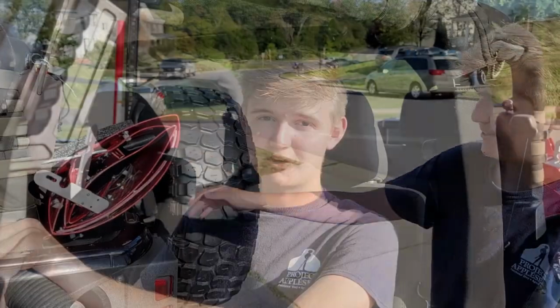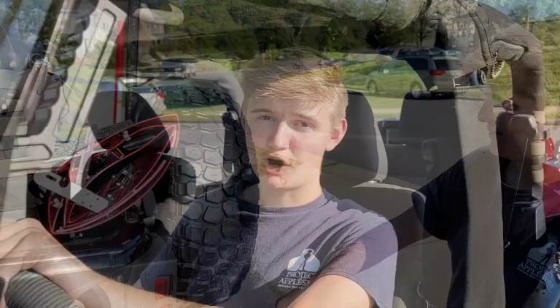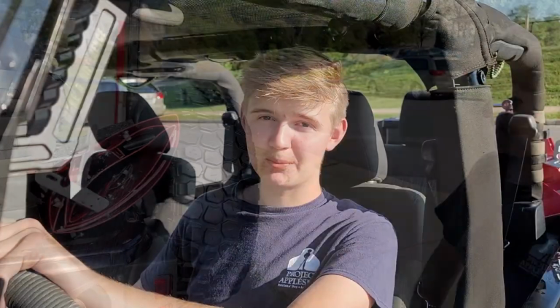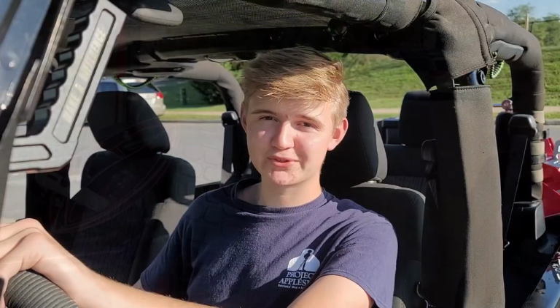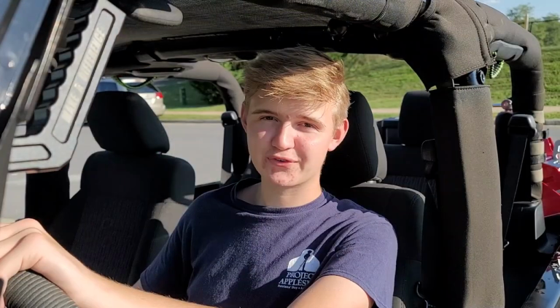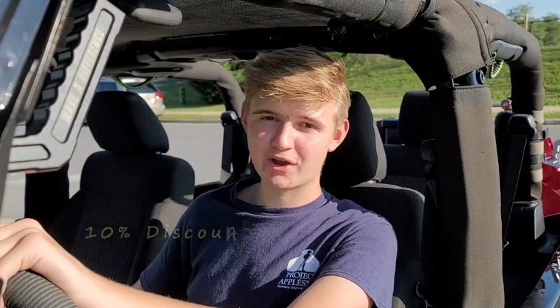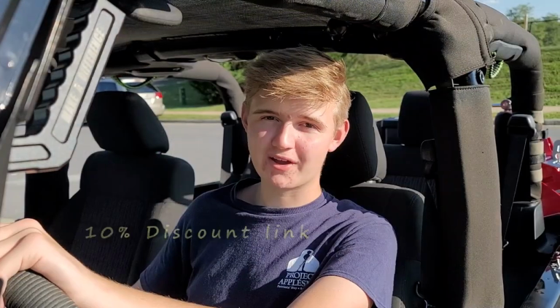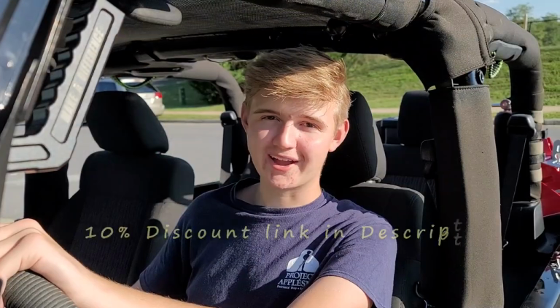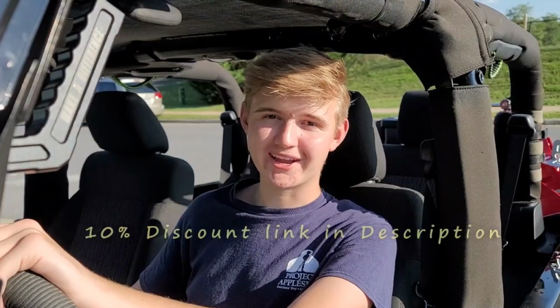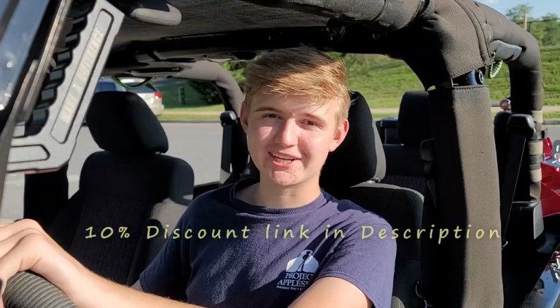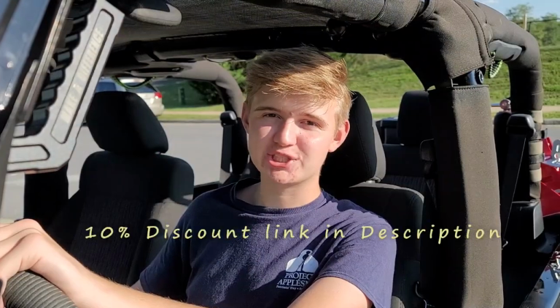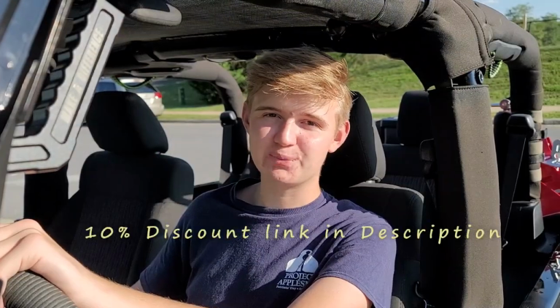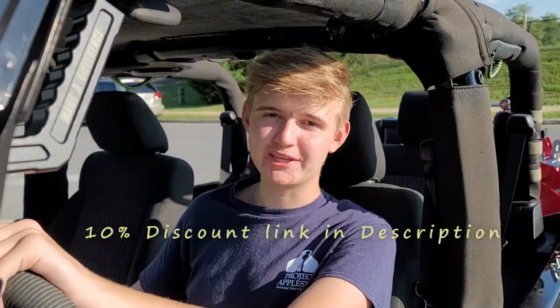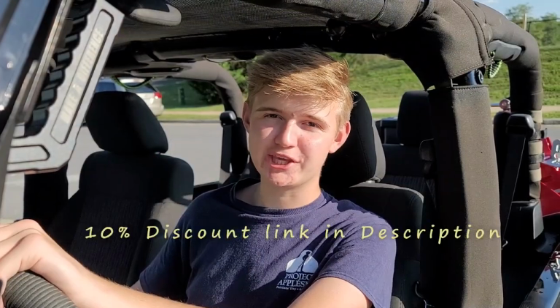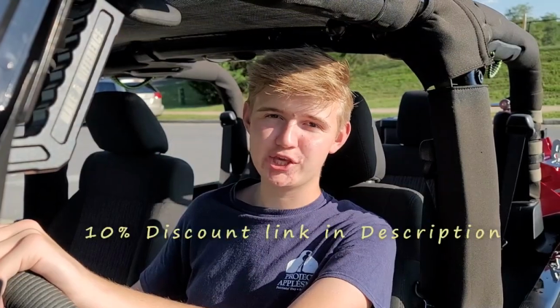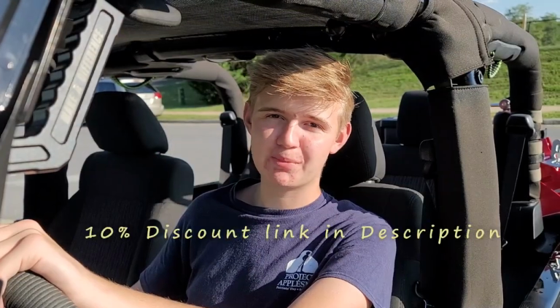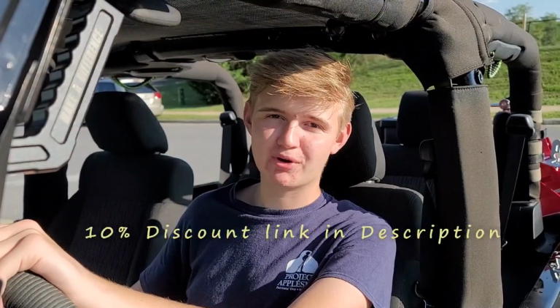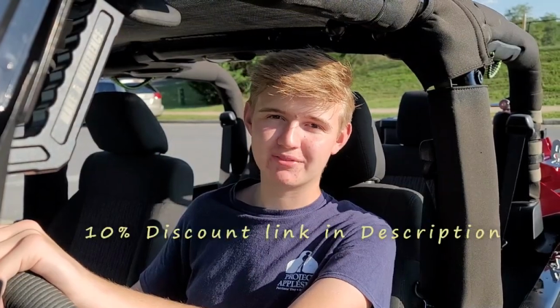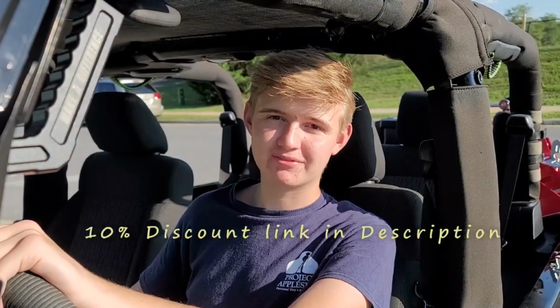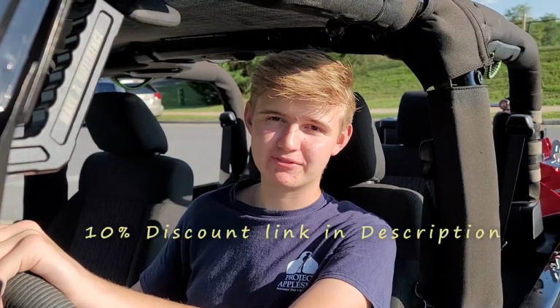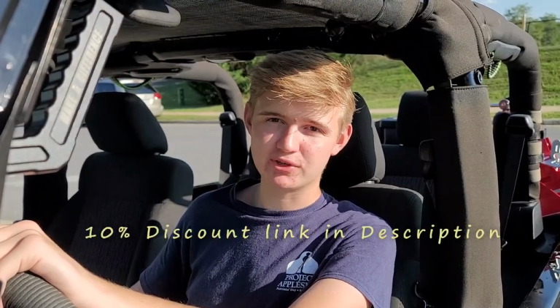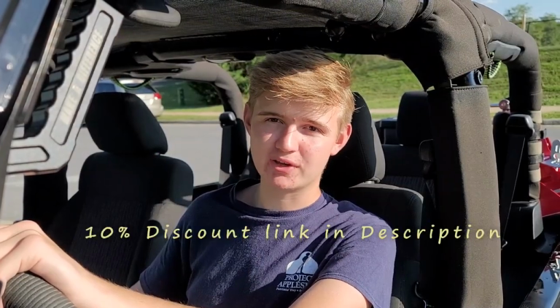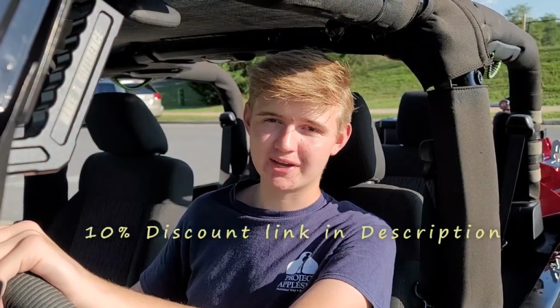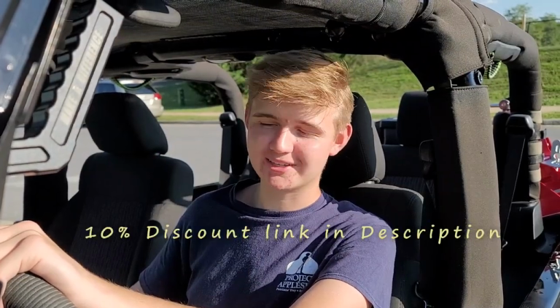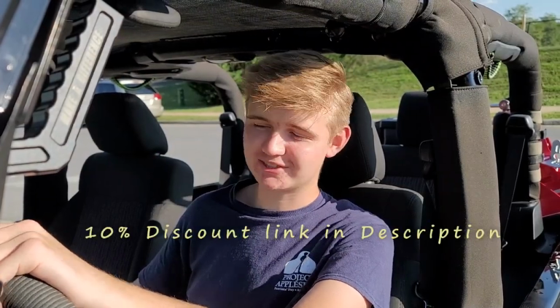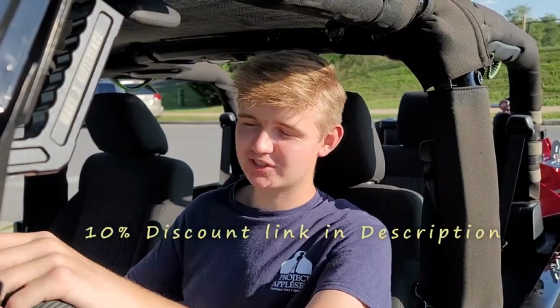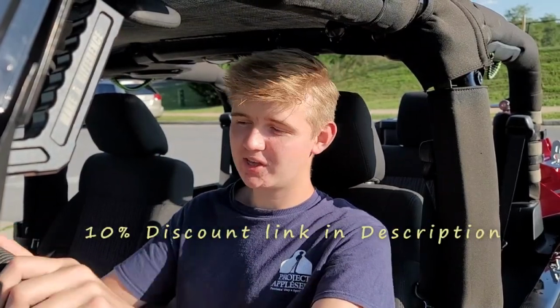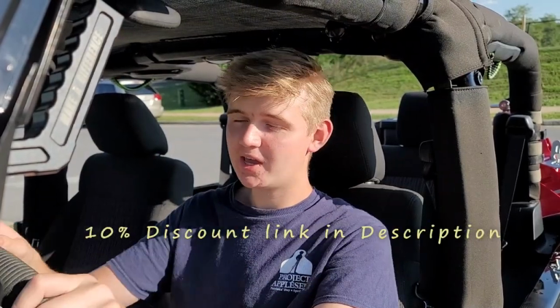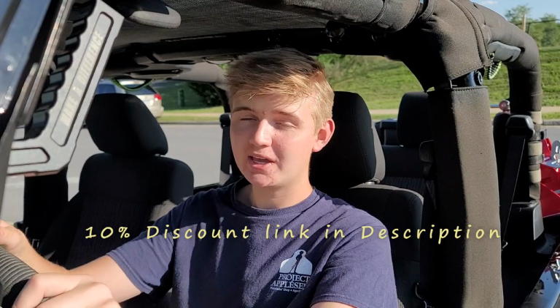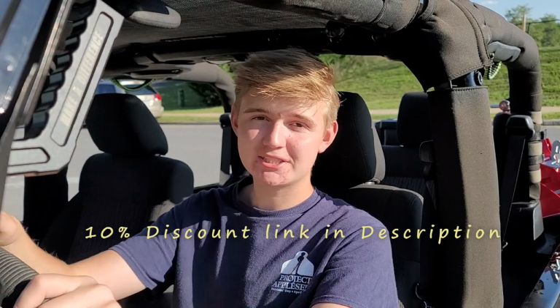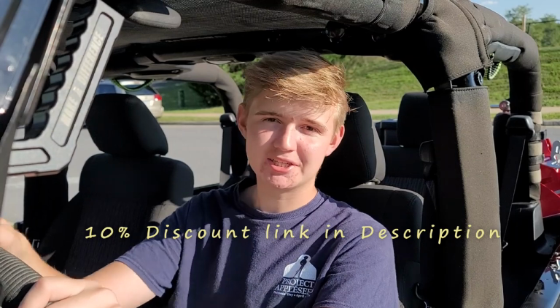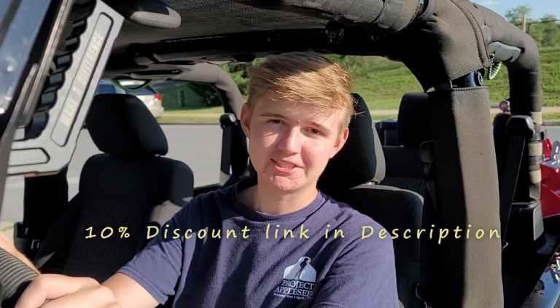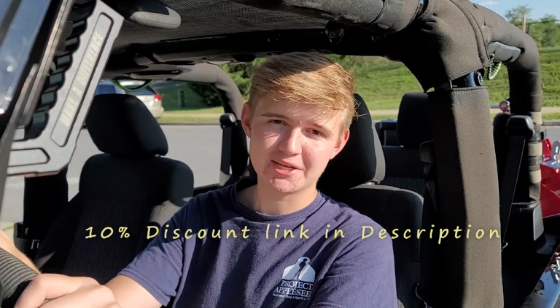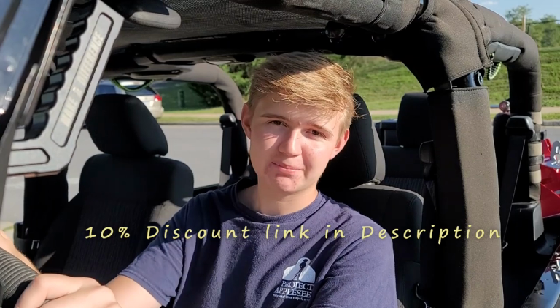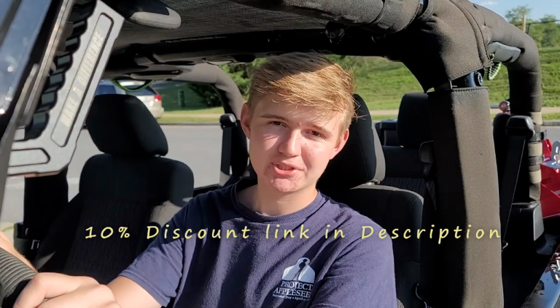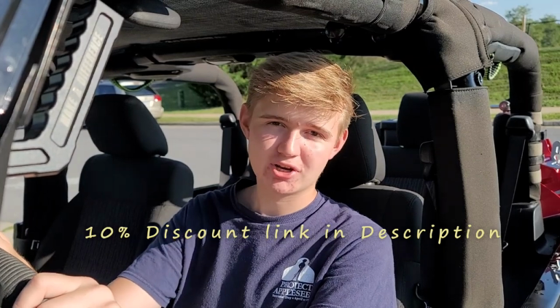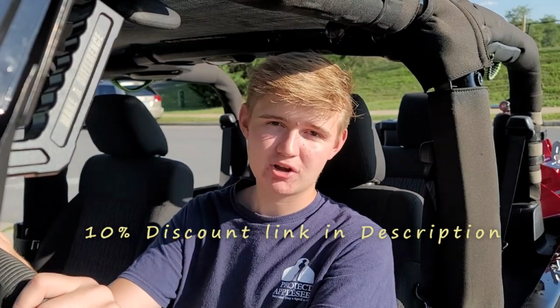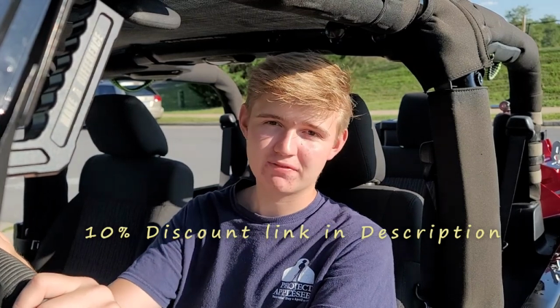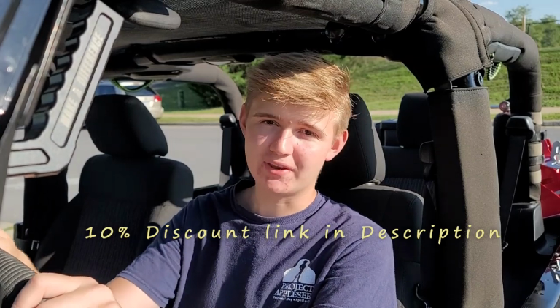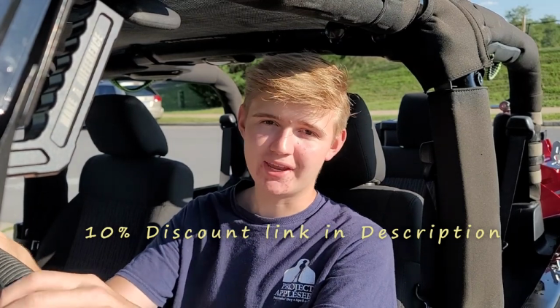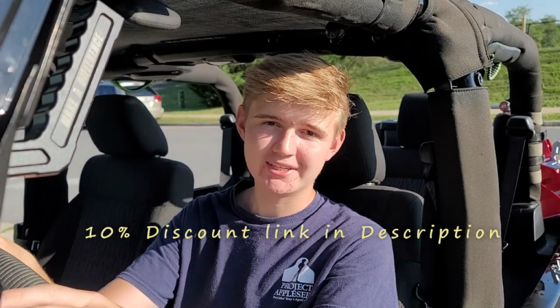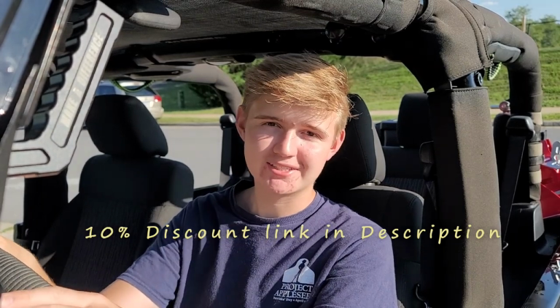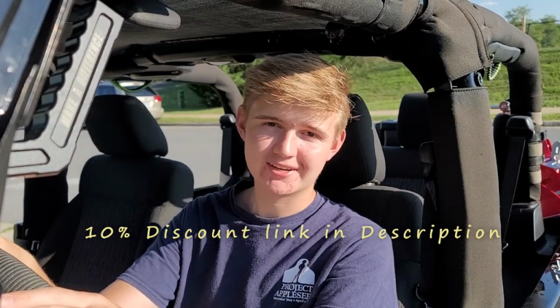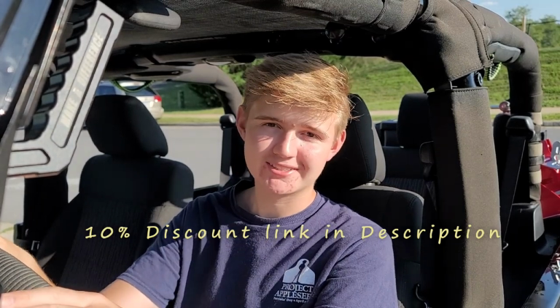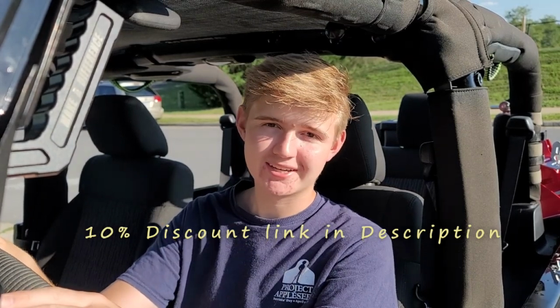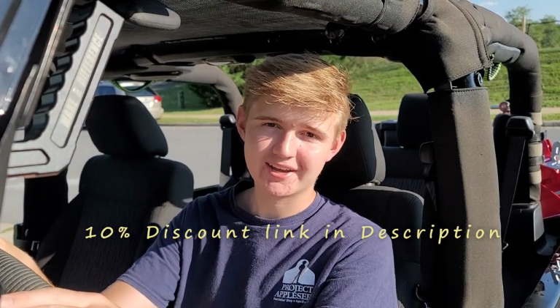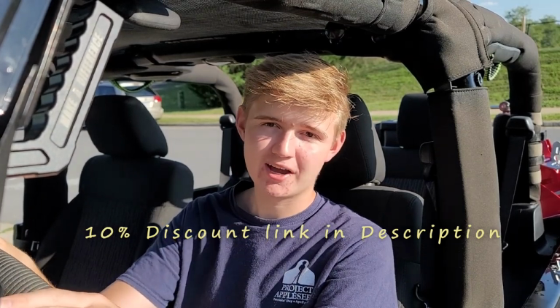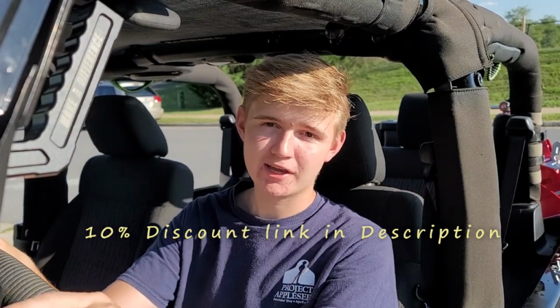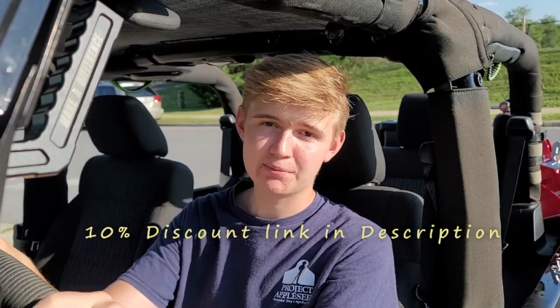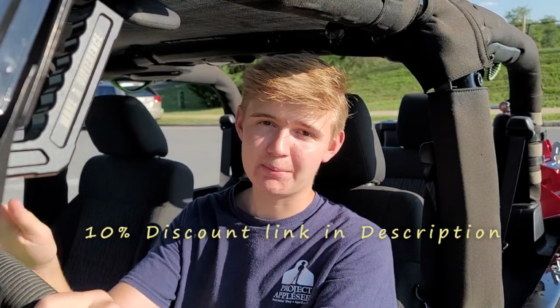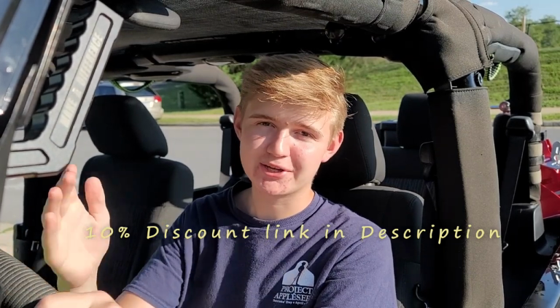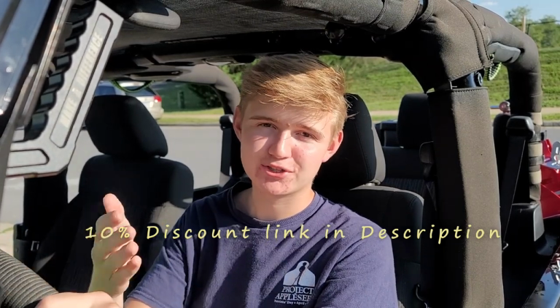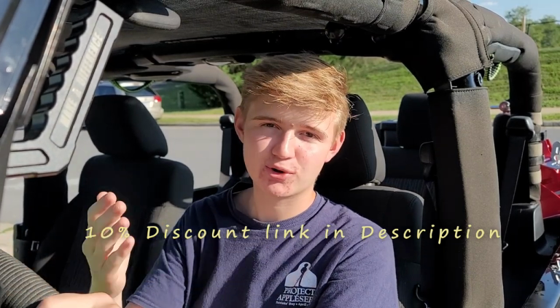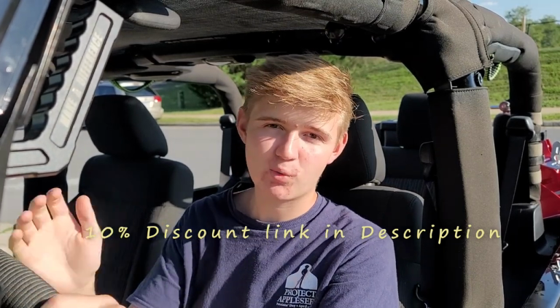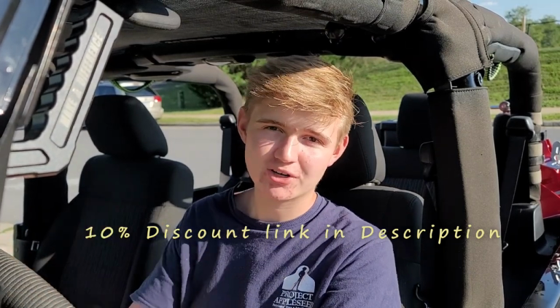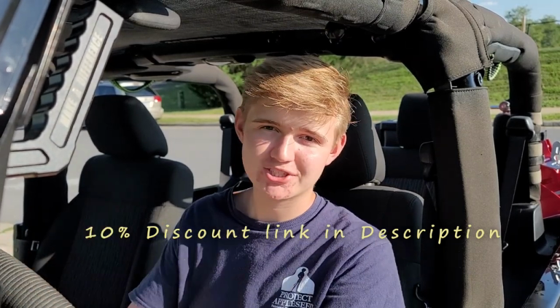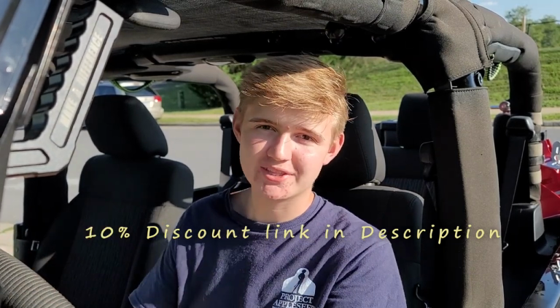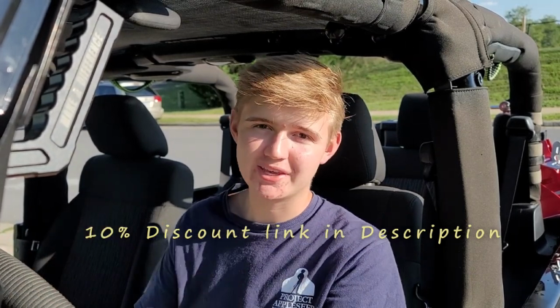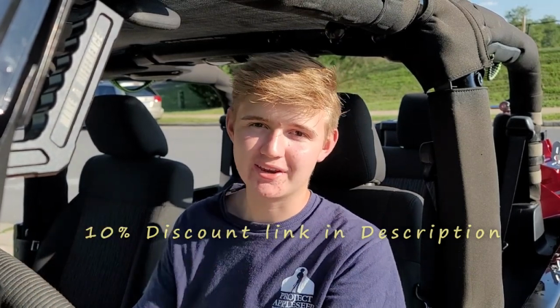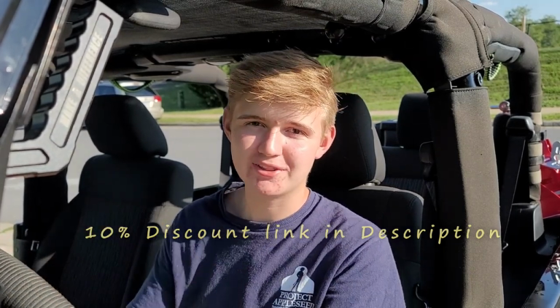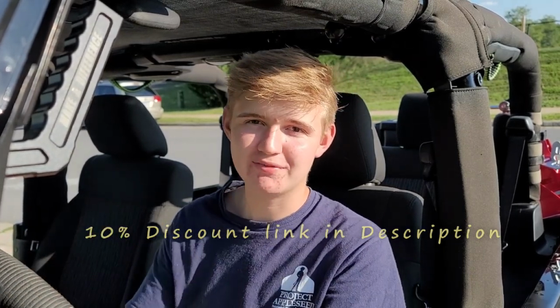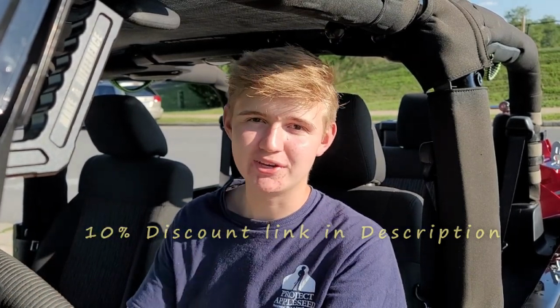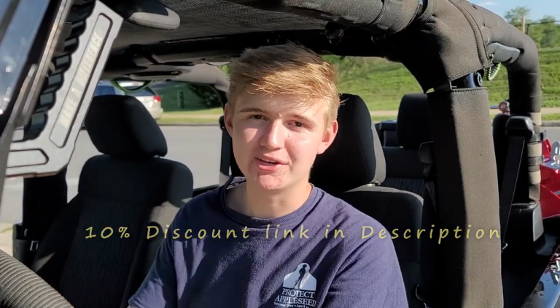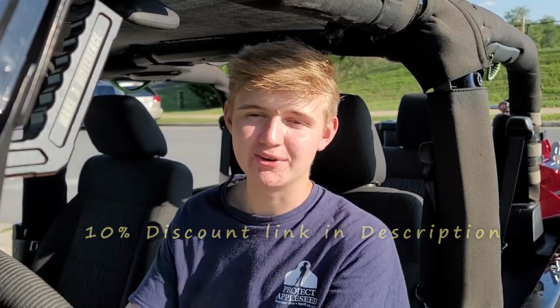Oh, I almost forgot — I've got a sweet coupon for you guys. It's 10% off on any TuckTuck kayak, but make sure to watch to the end of the video.